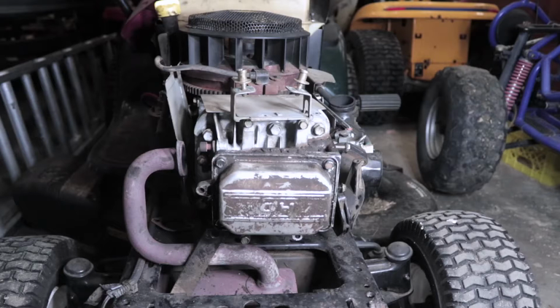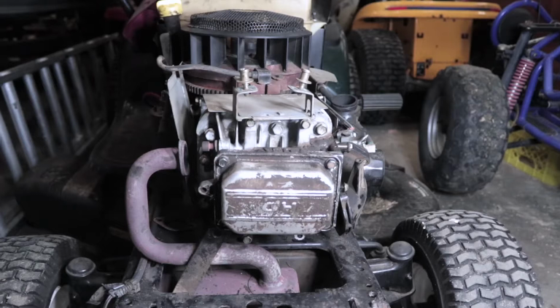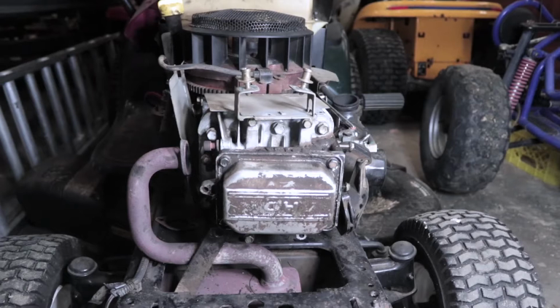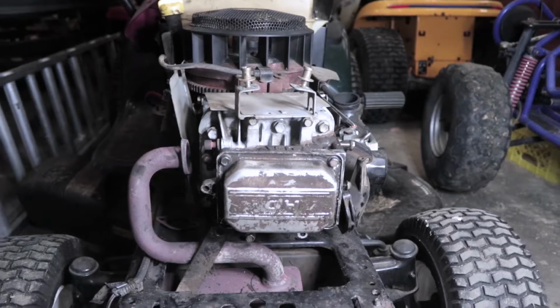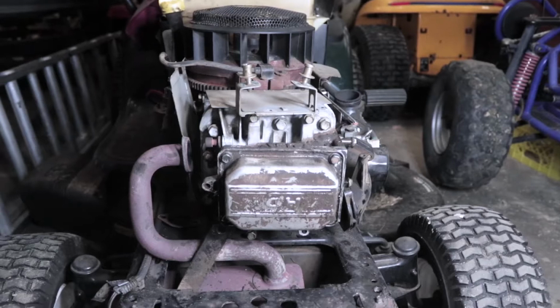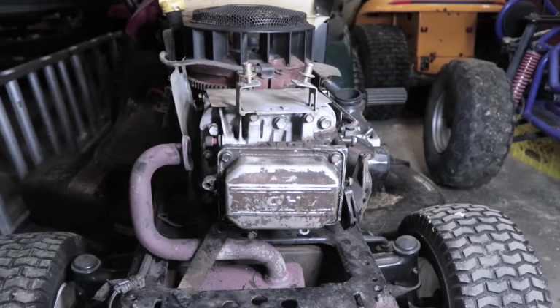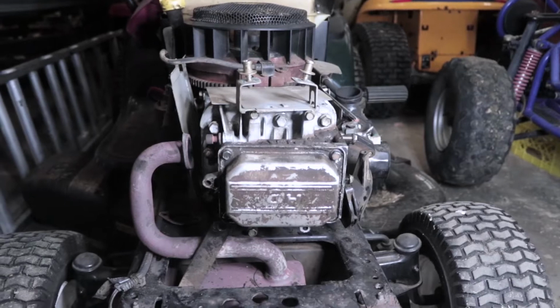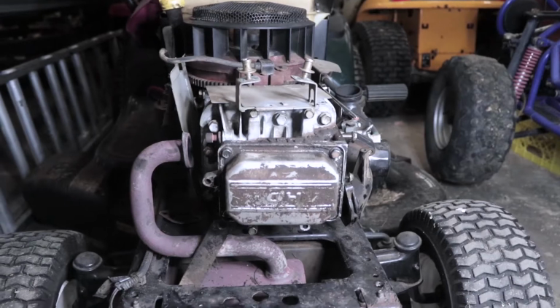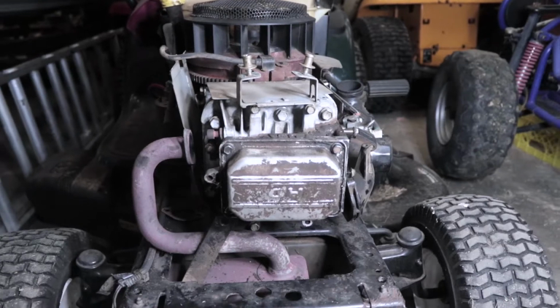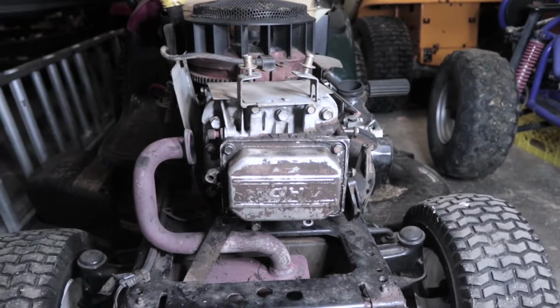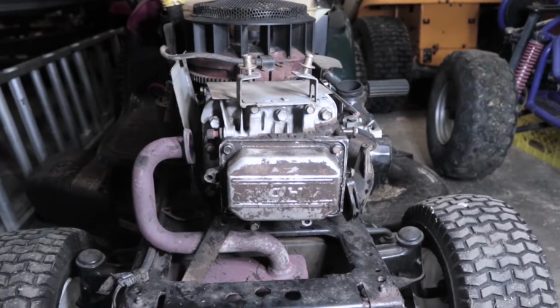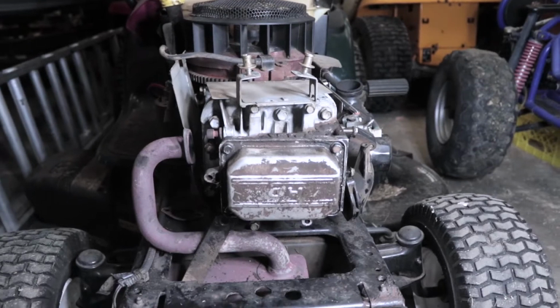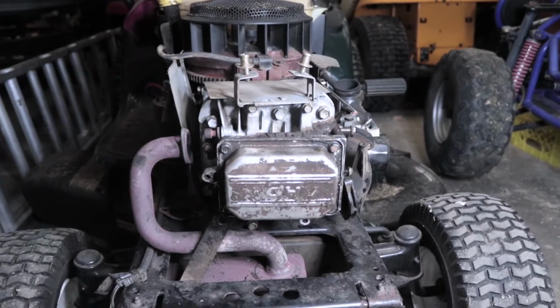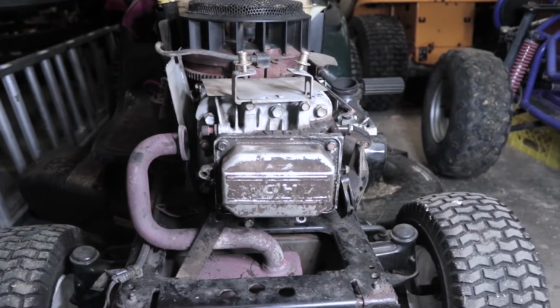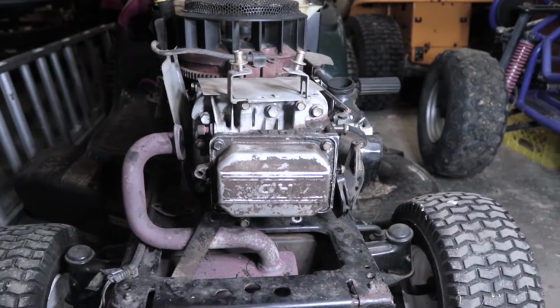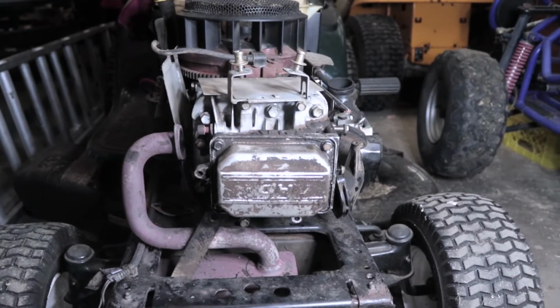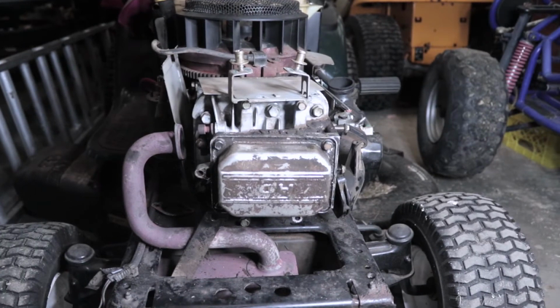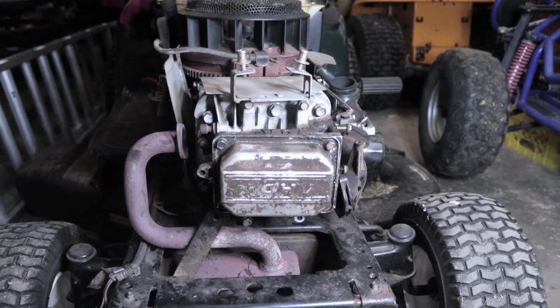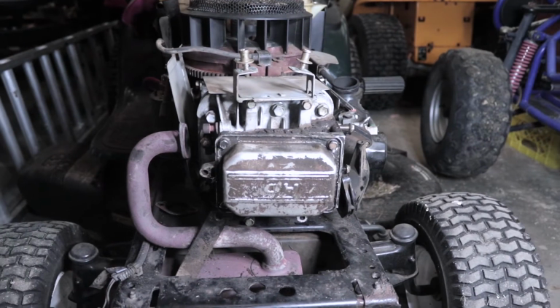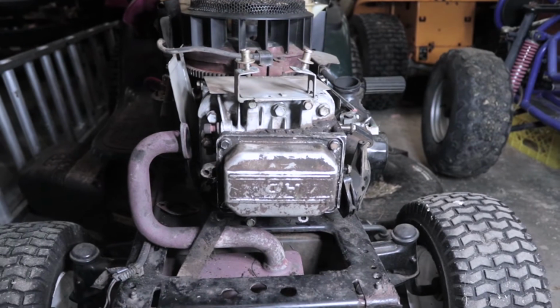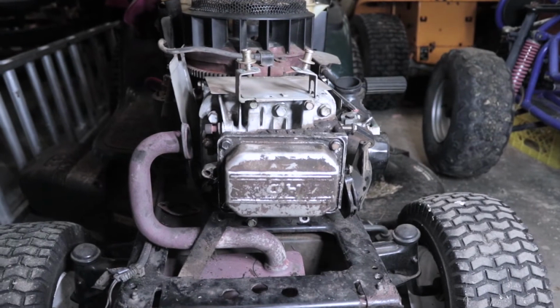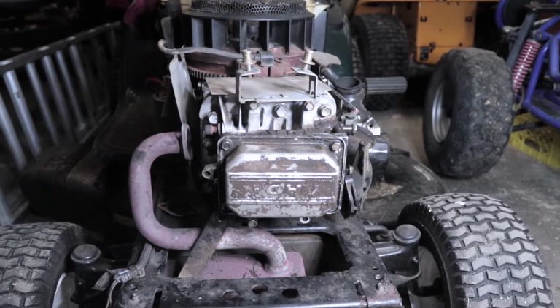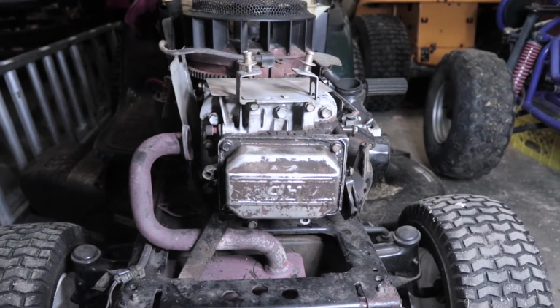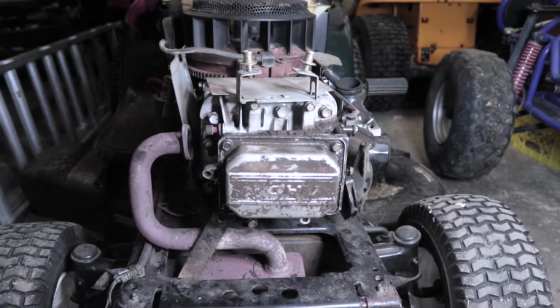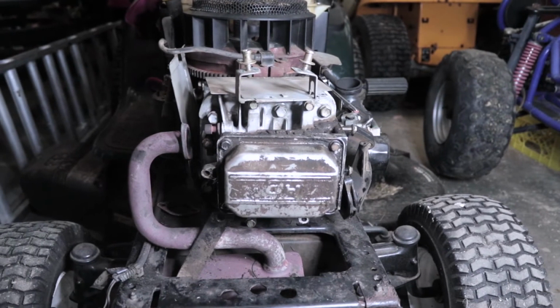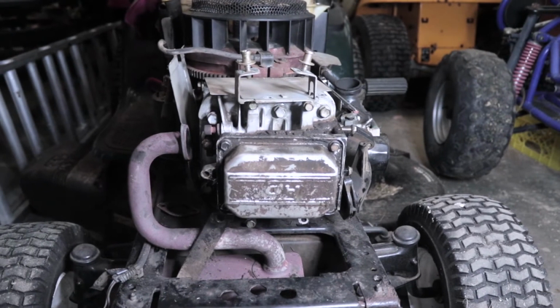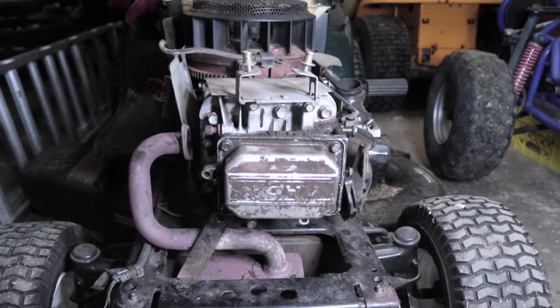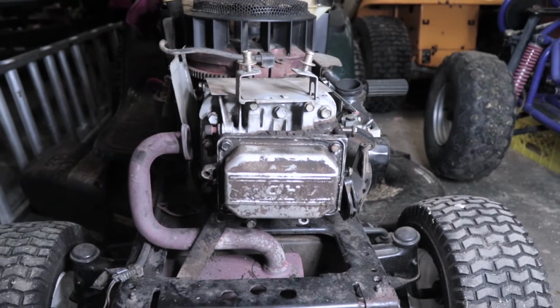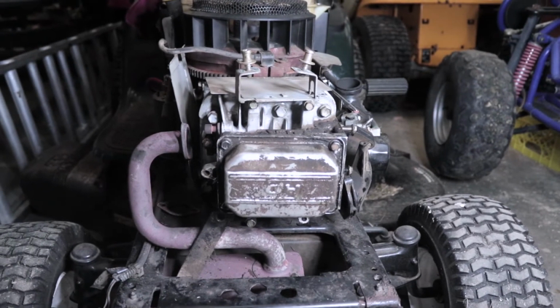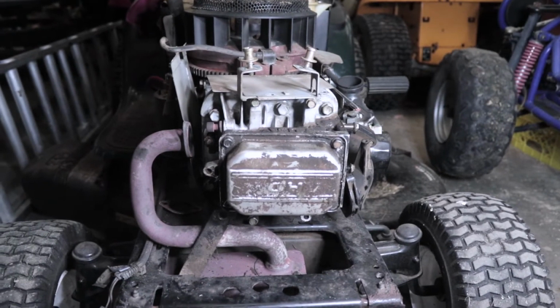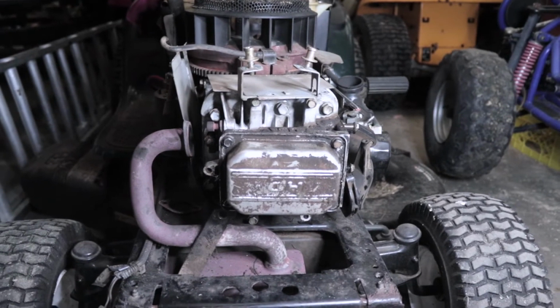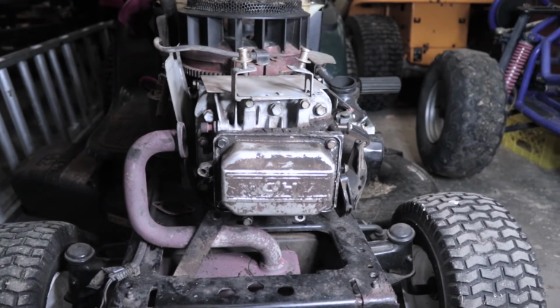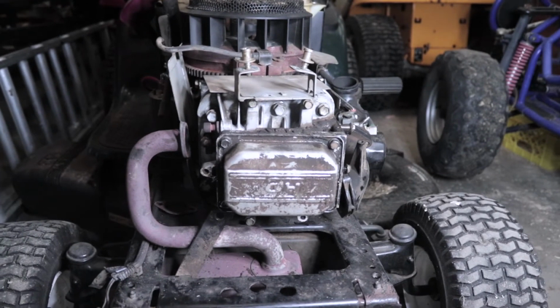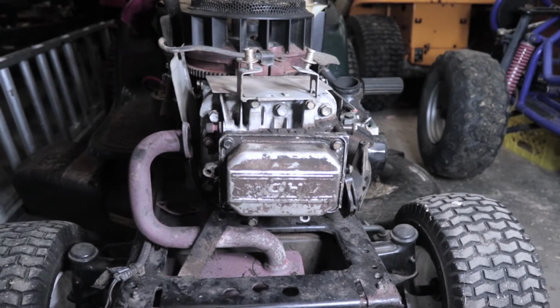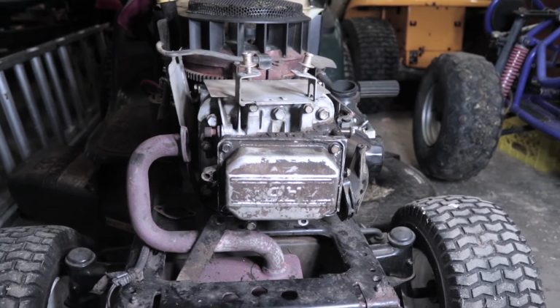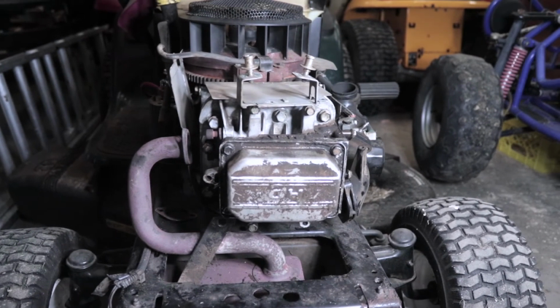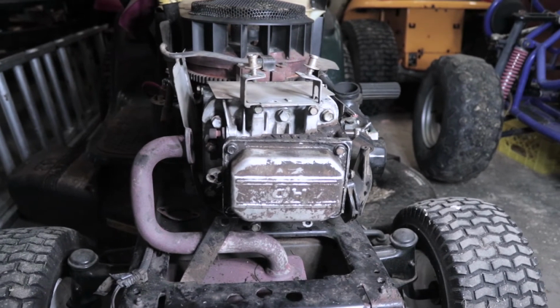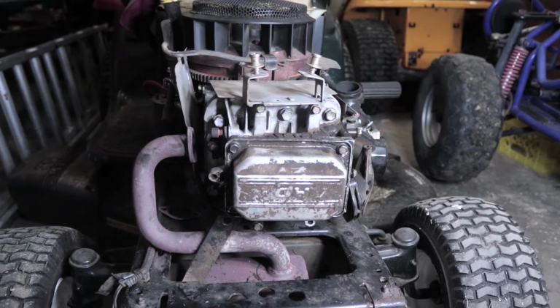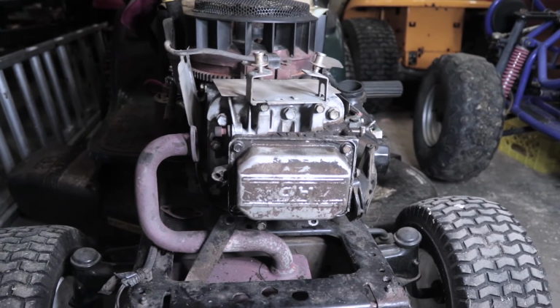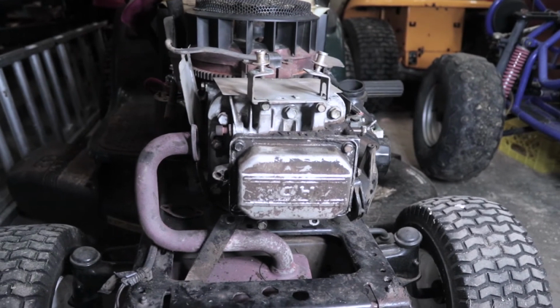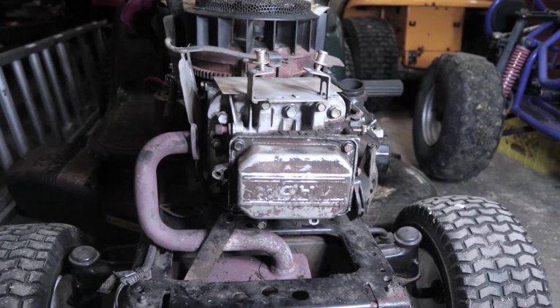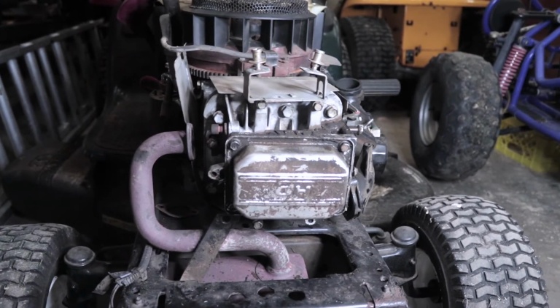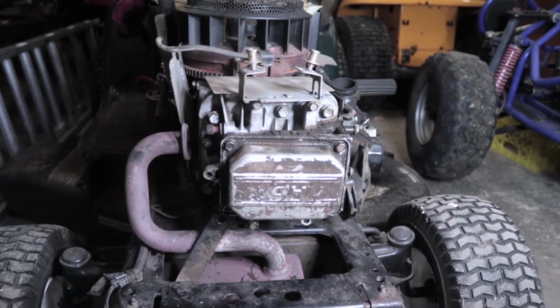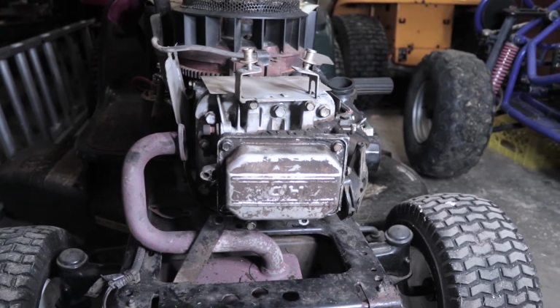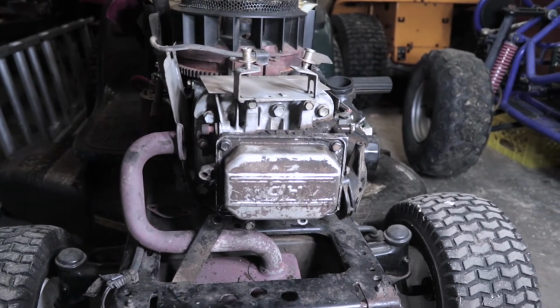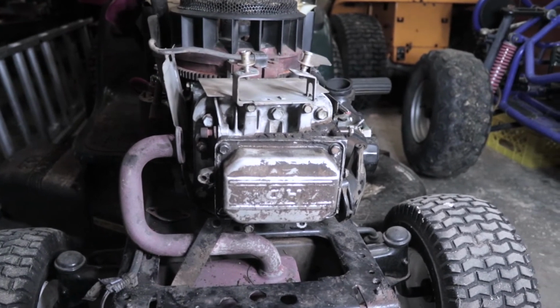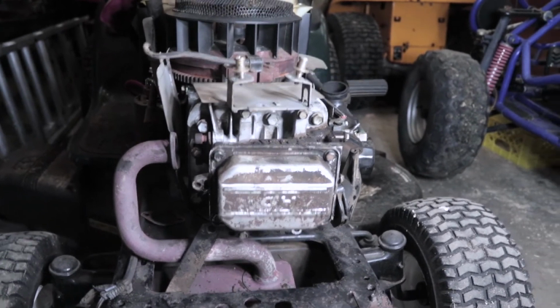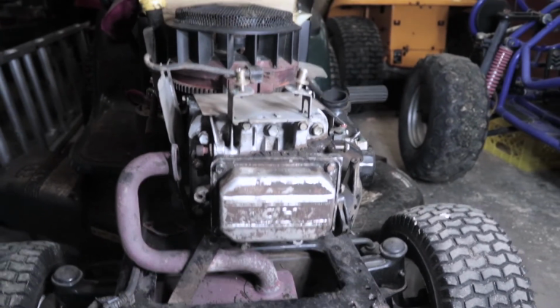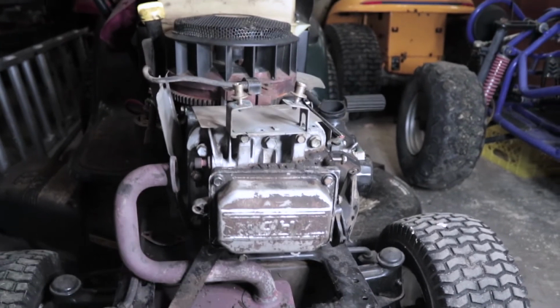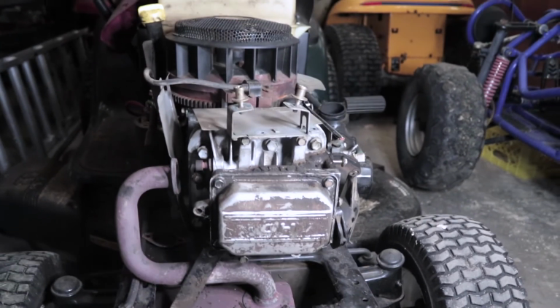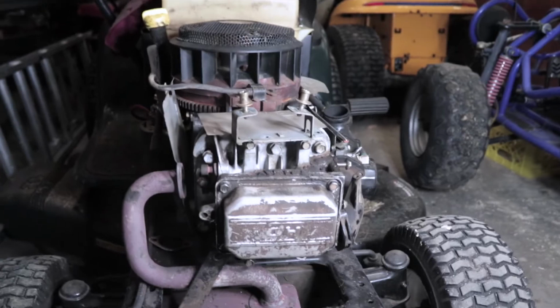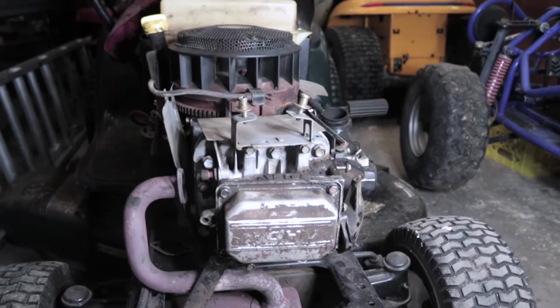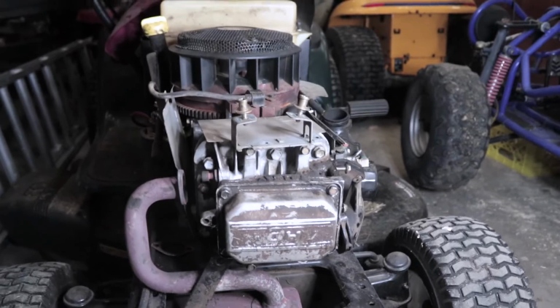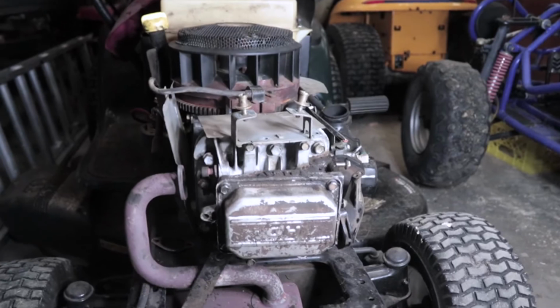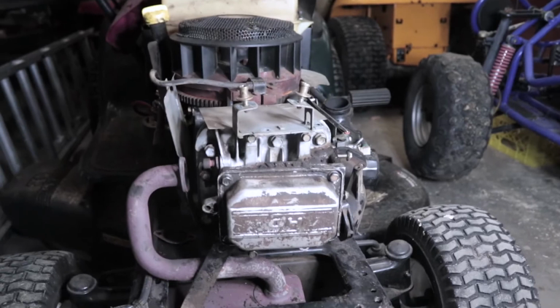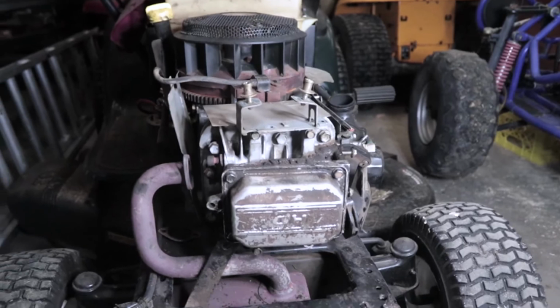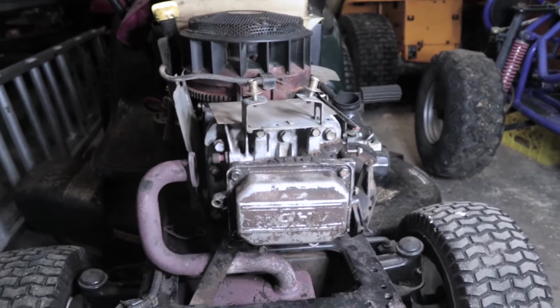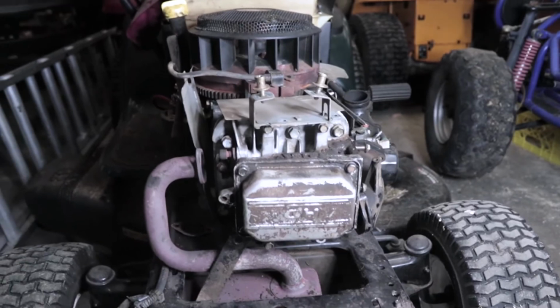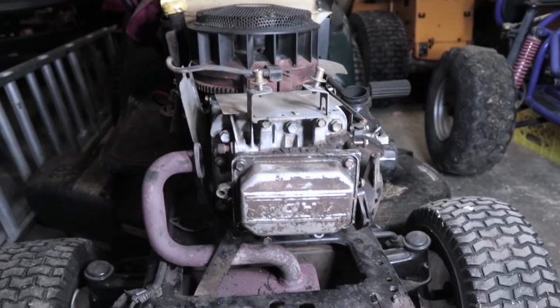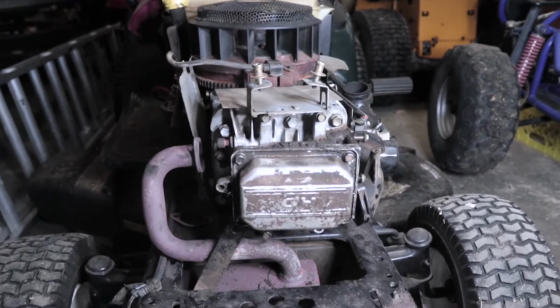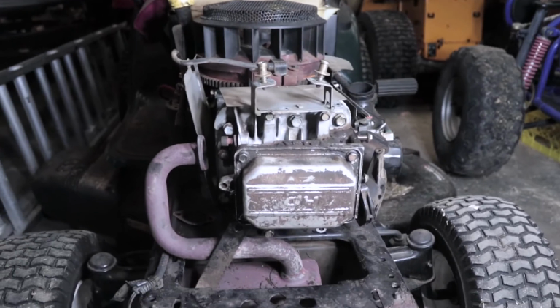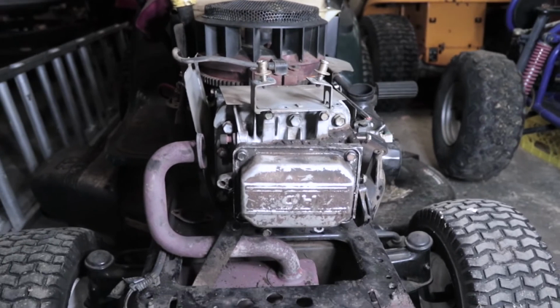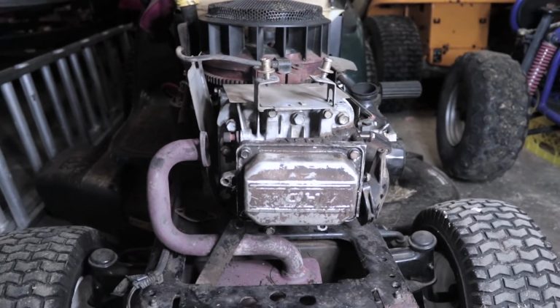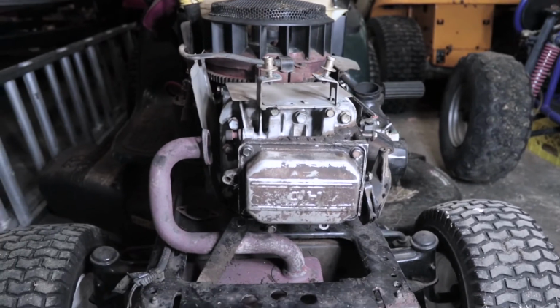In today's video I'm going to be giving you guys a couple tips to help you figure out why your lawnmower or why your small engine has no compression.